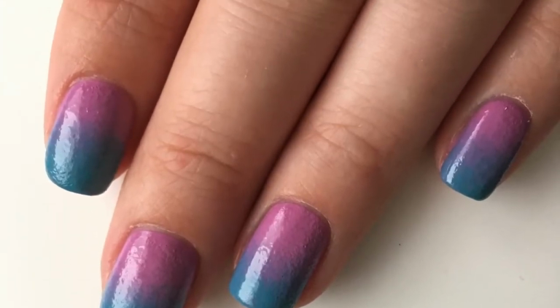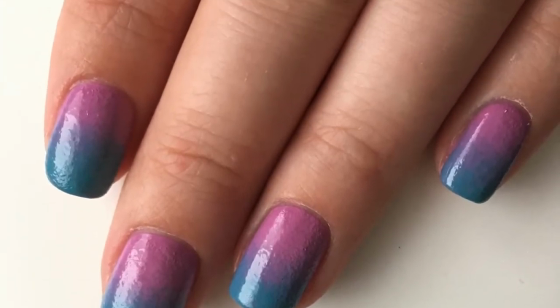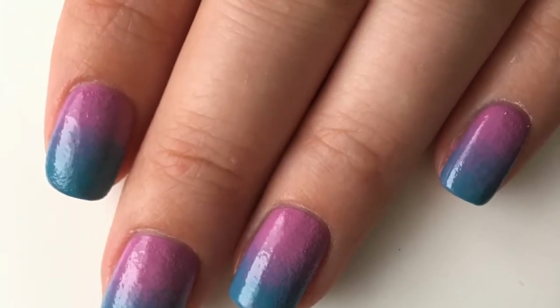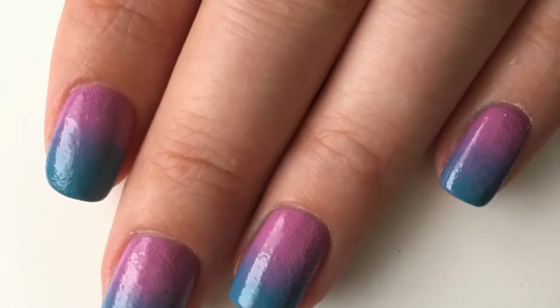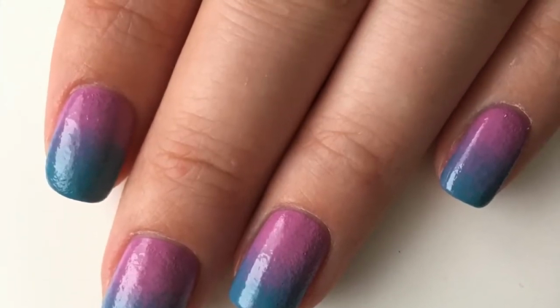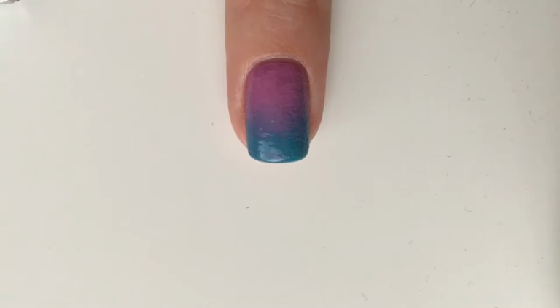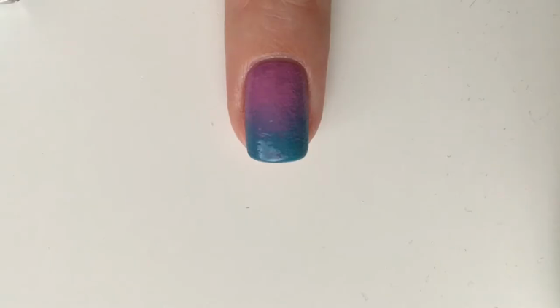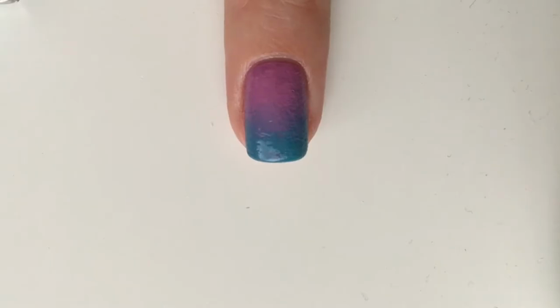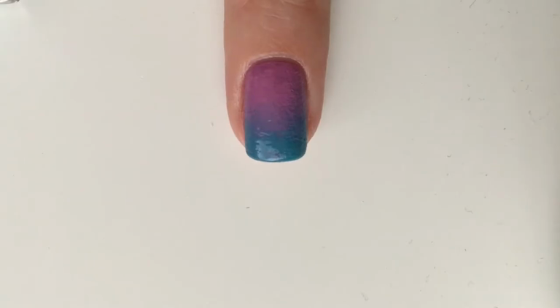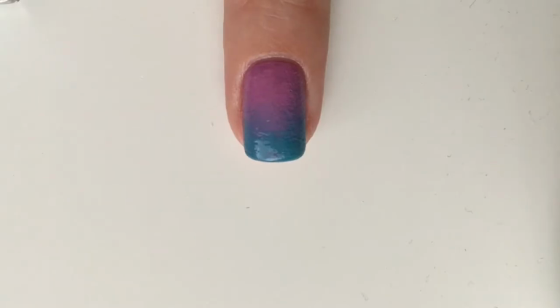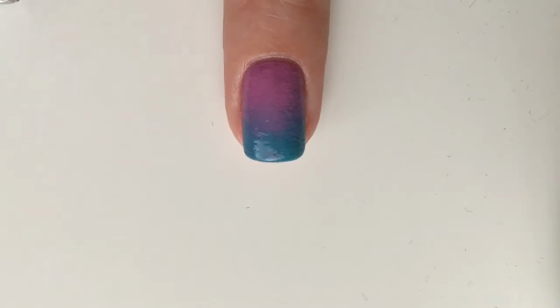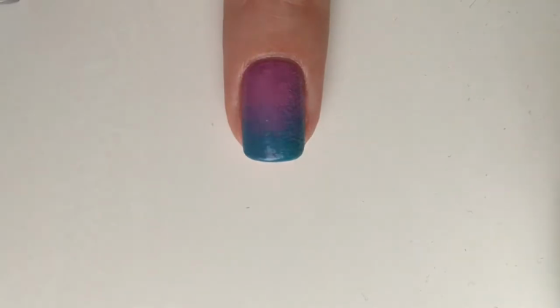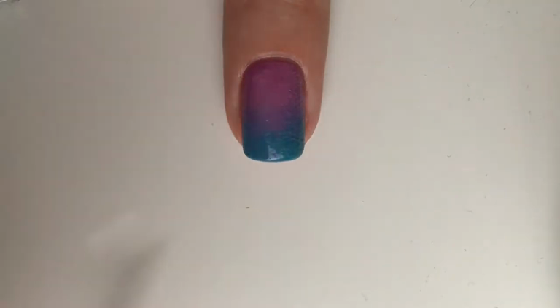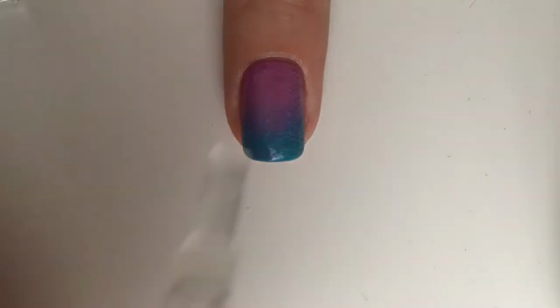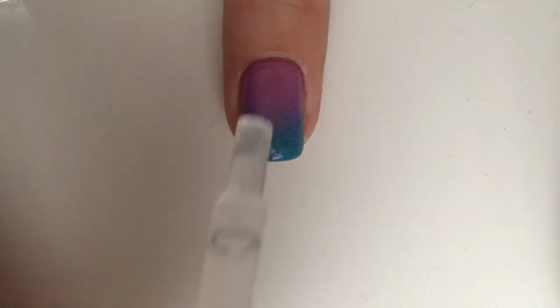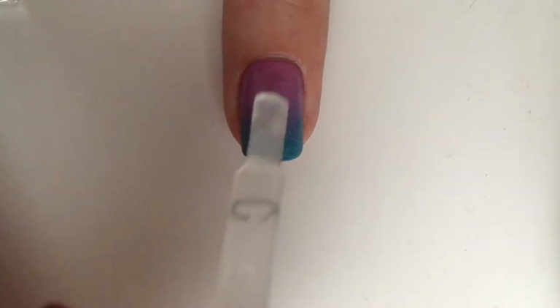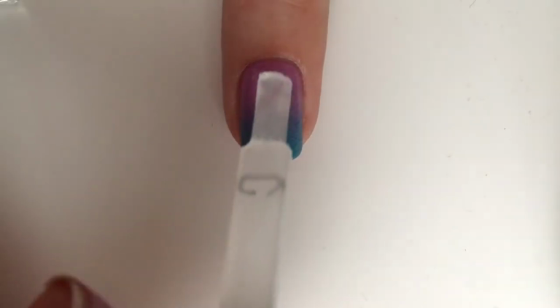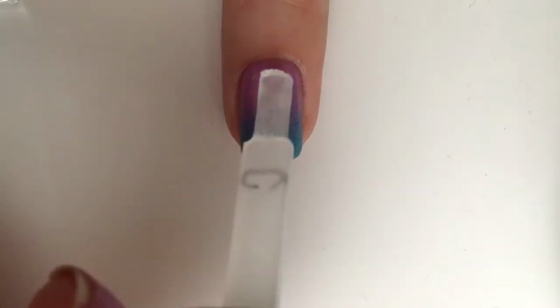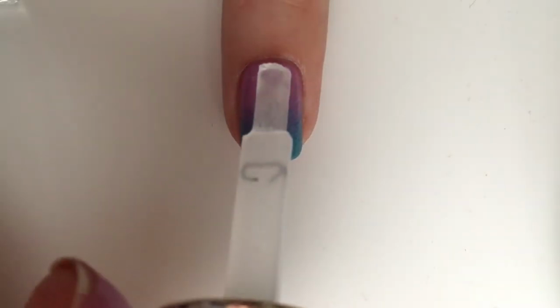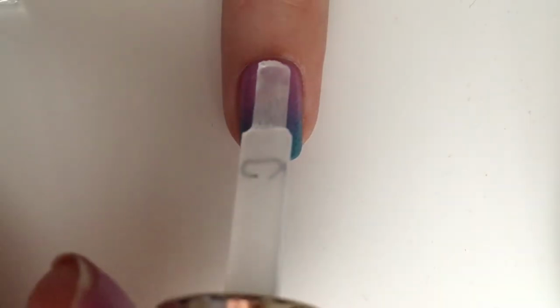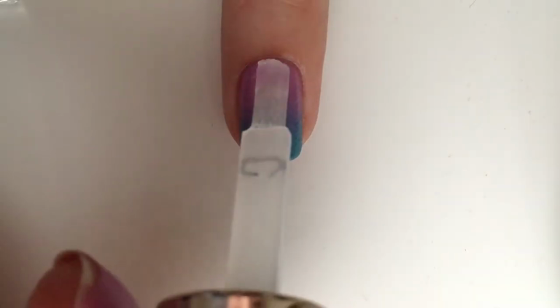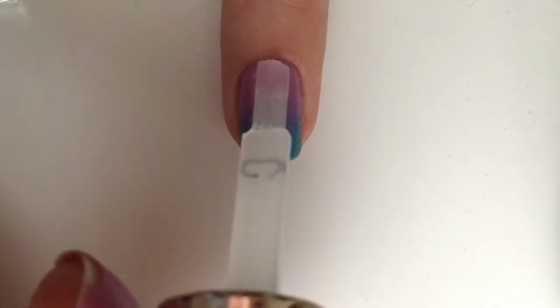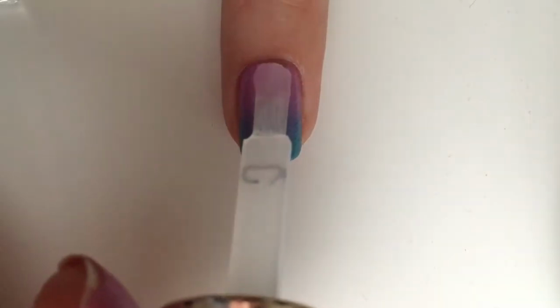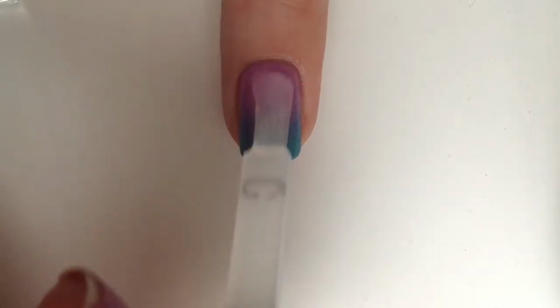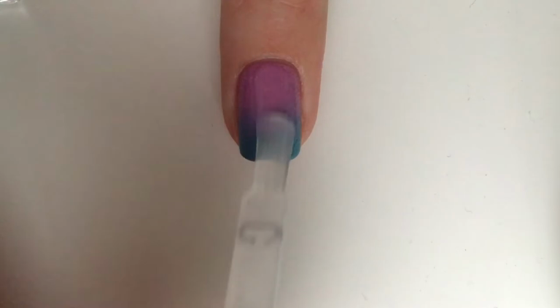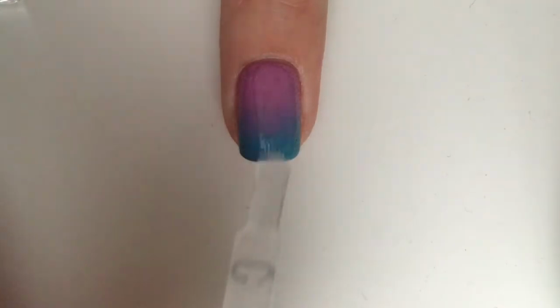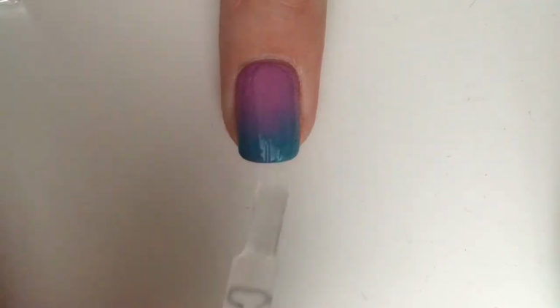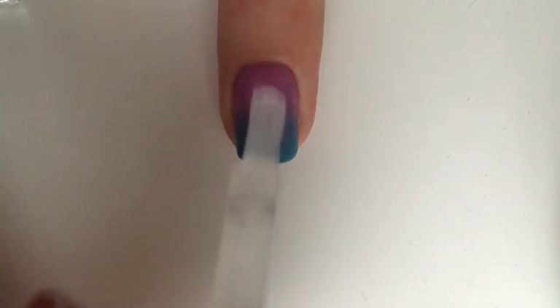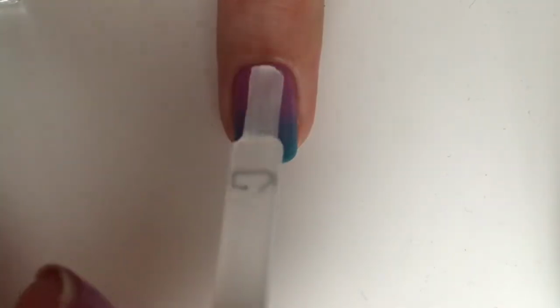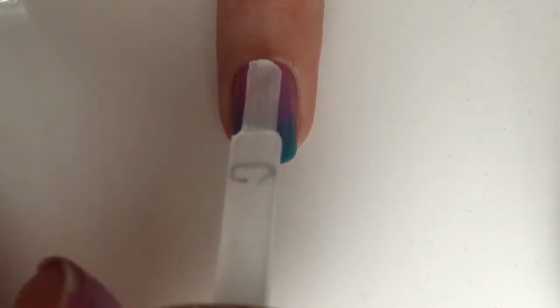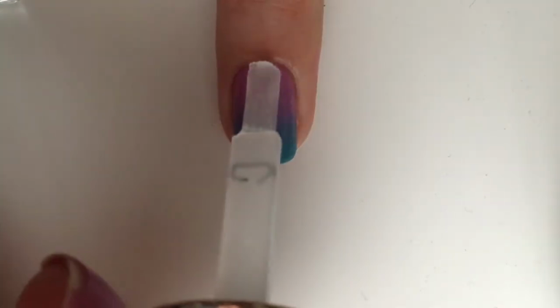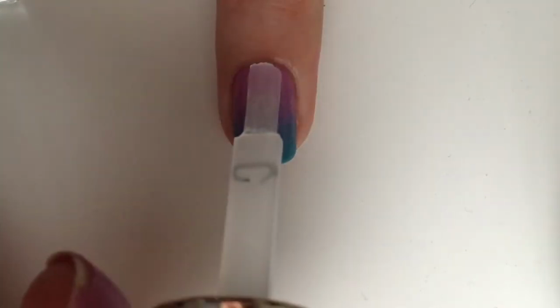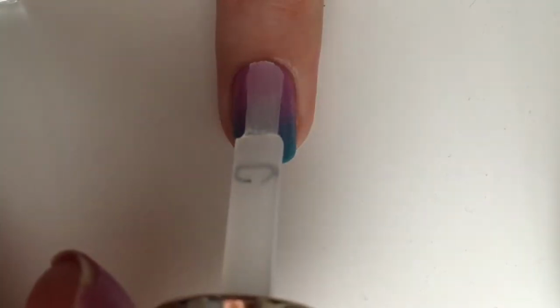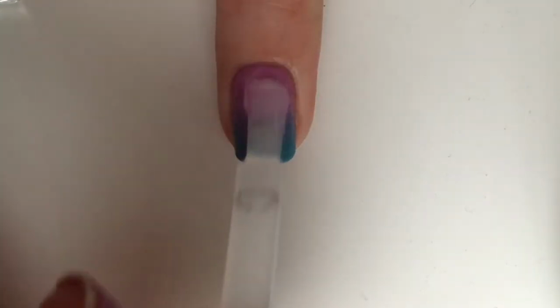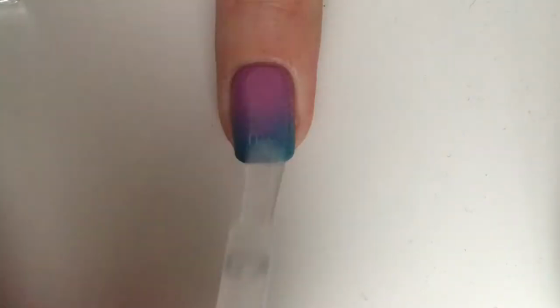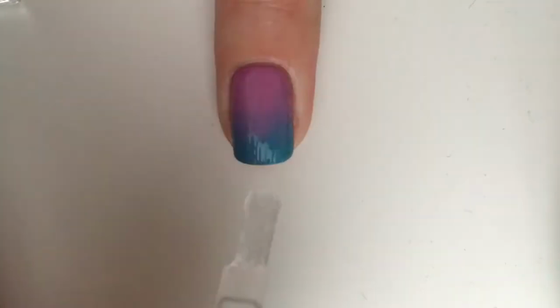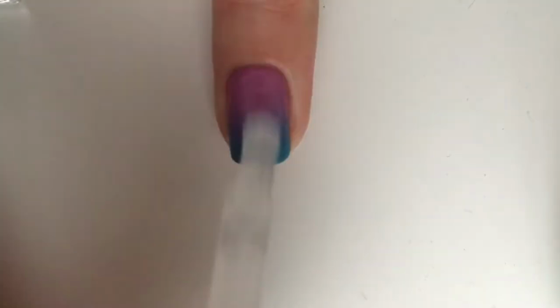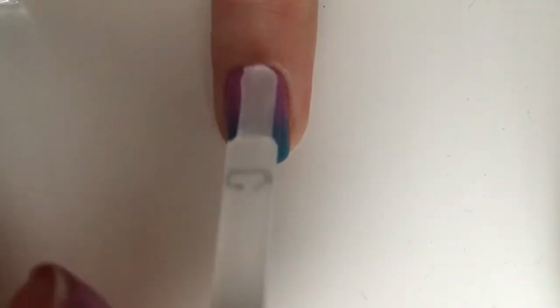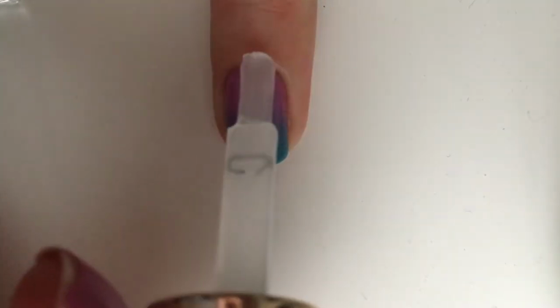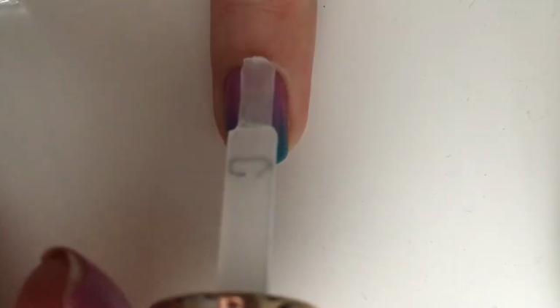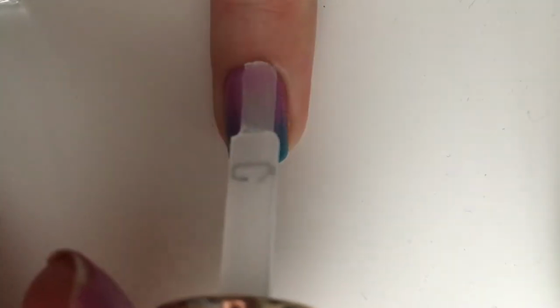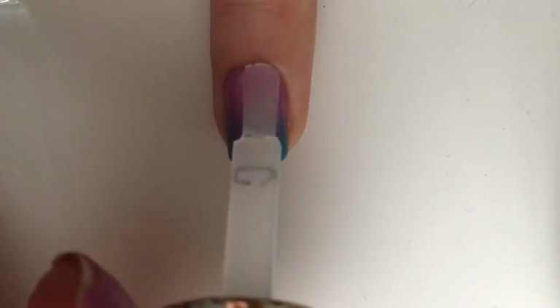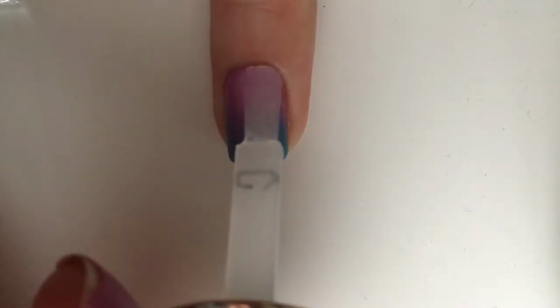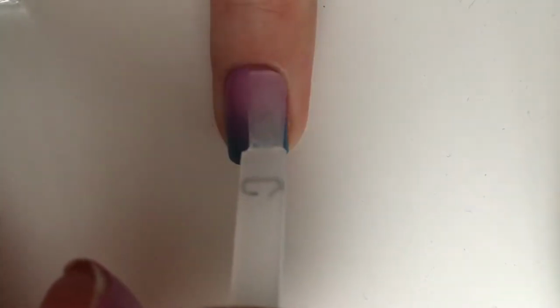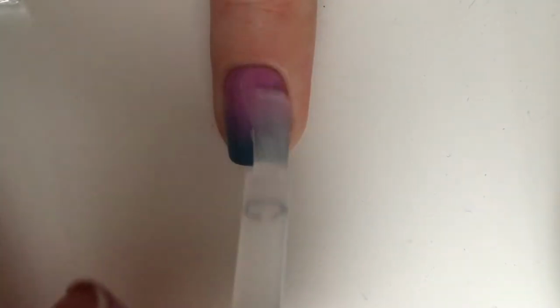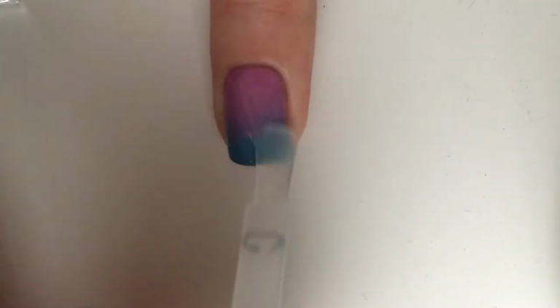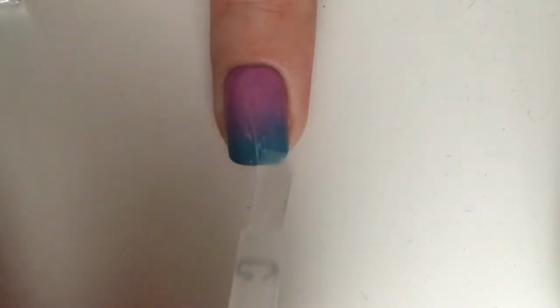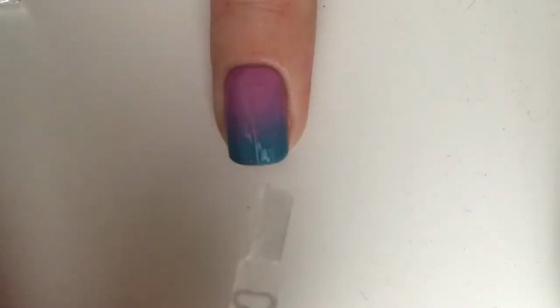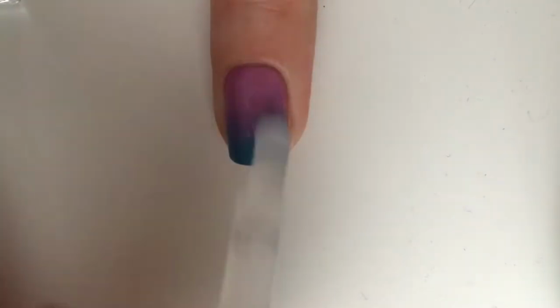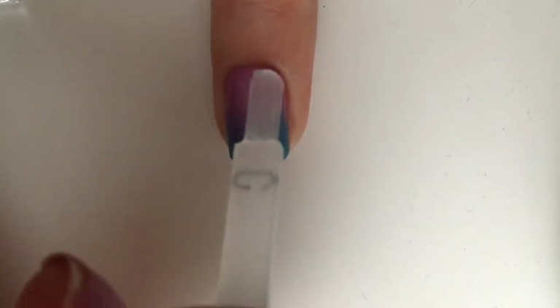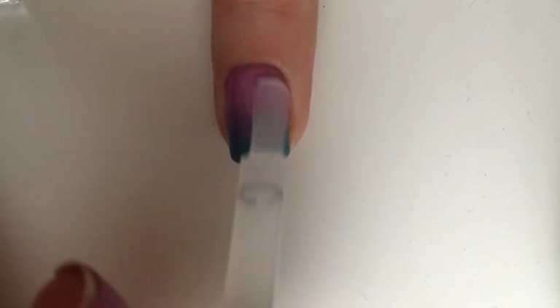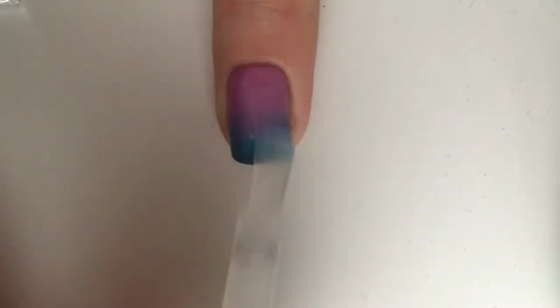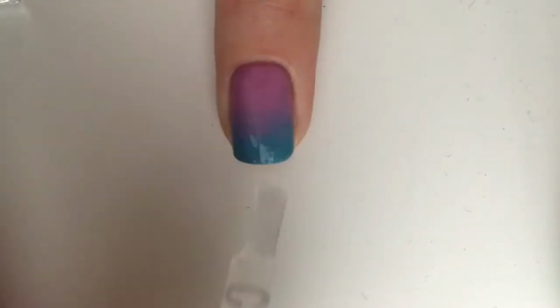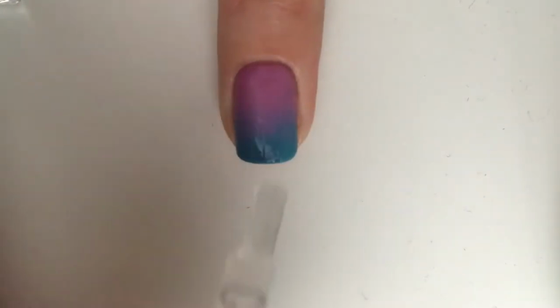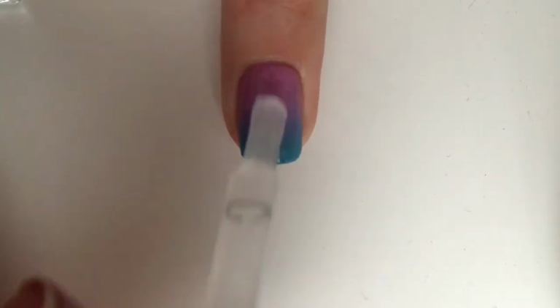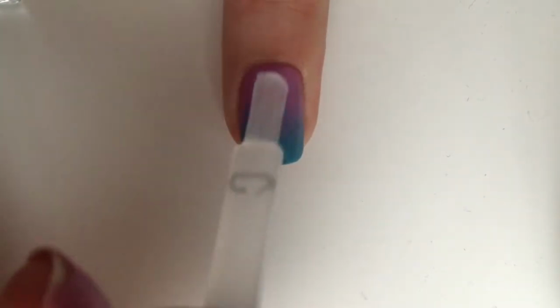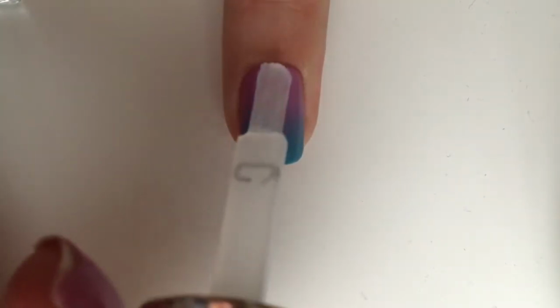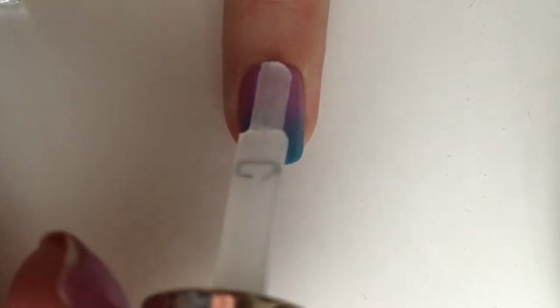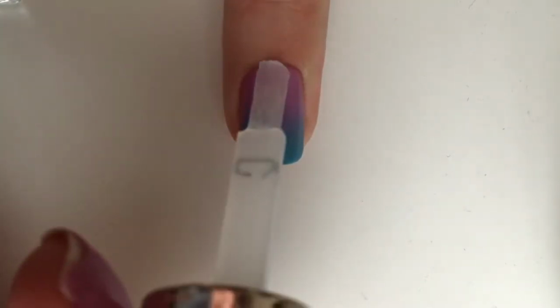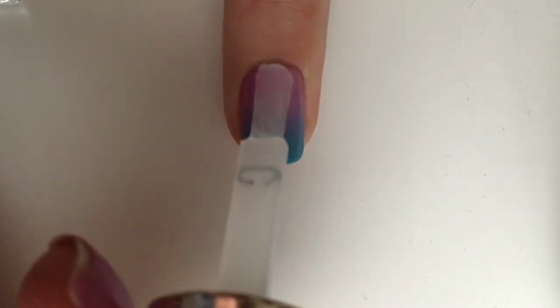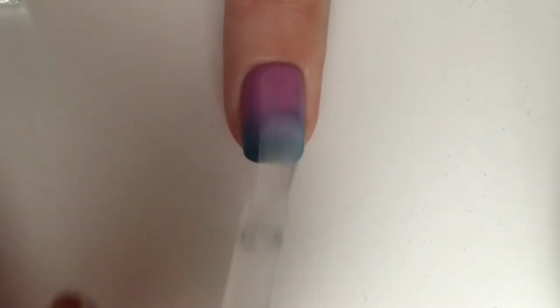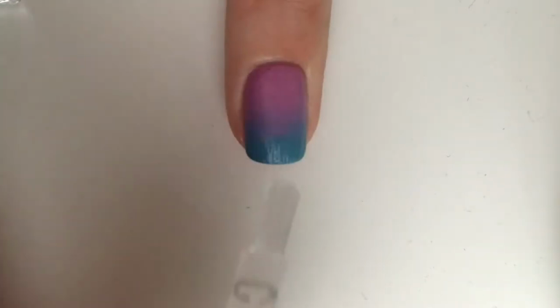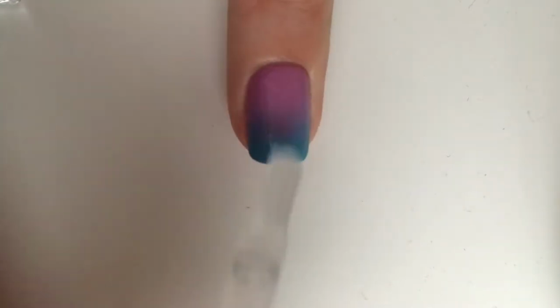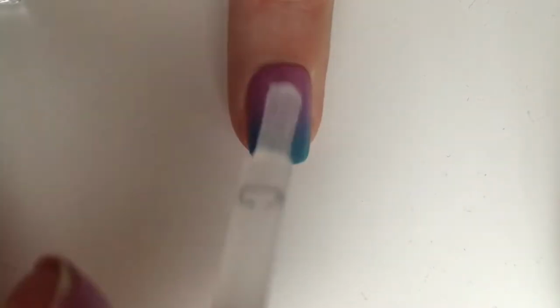Apply a top coat to smooth out the gradient. I'm using the Color Therapy one from Sally Hansen.